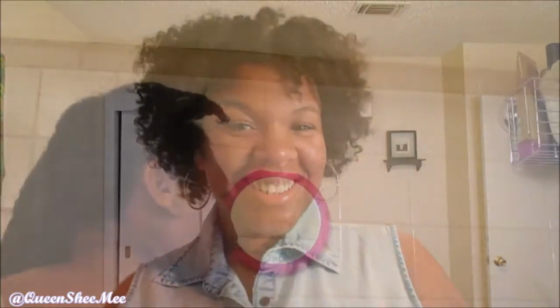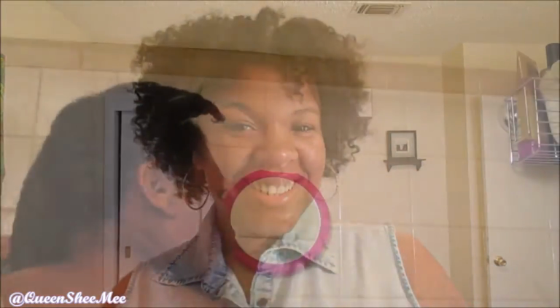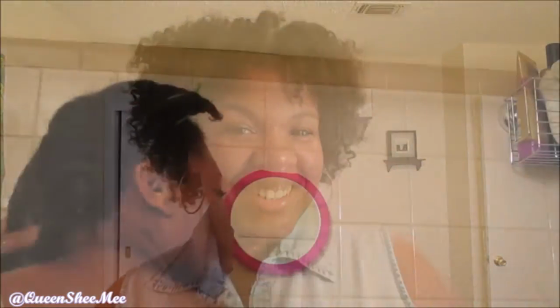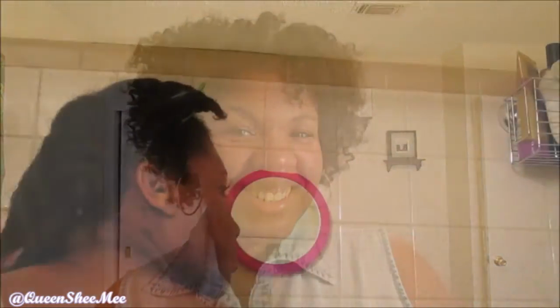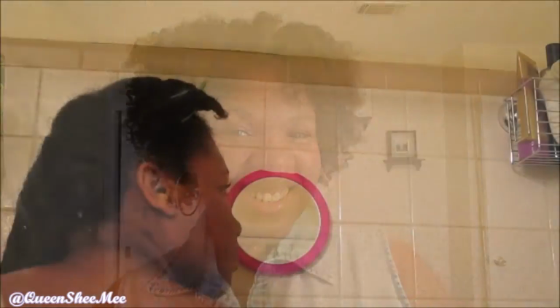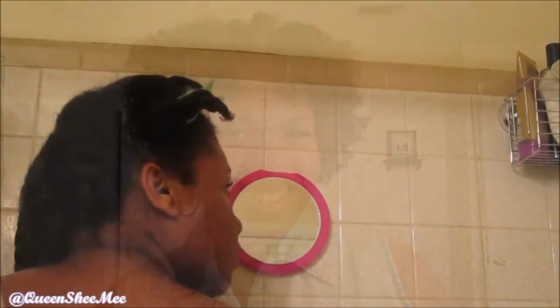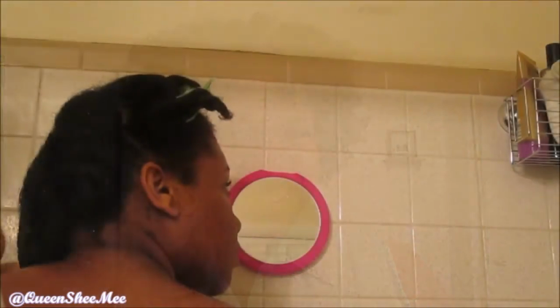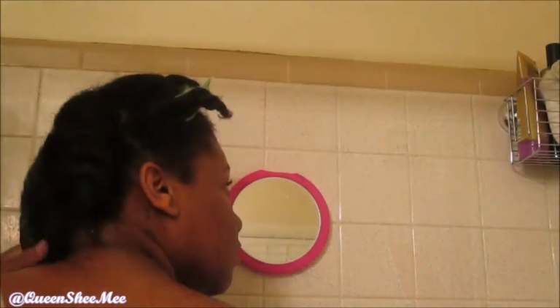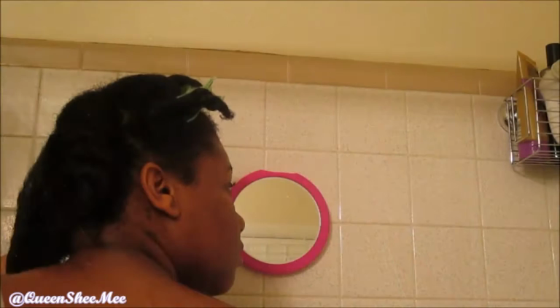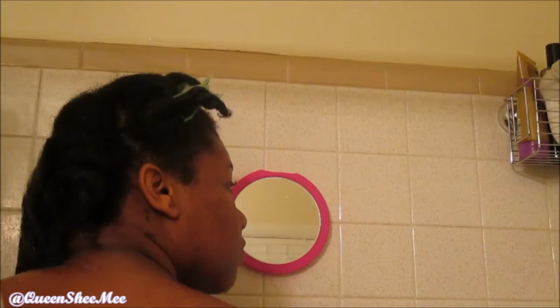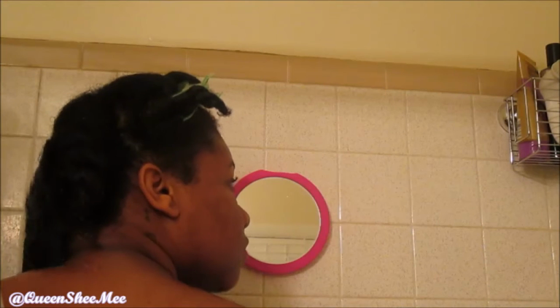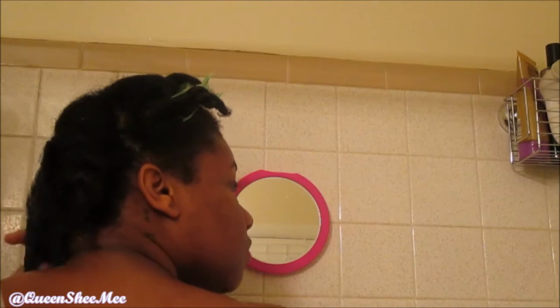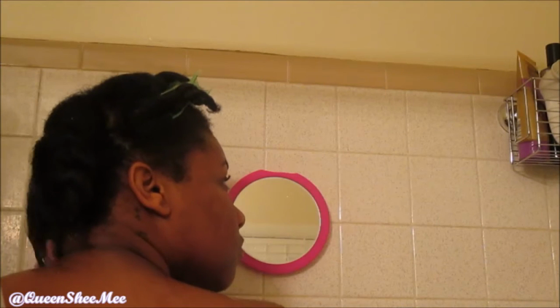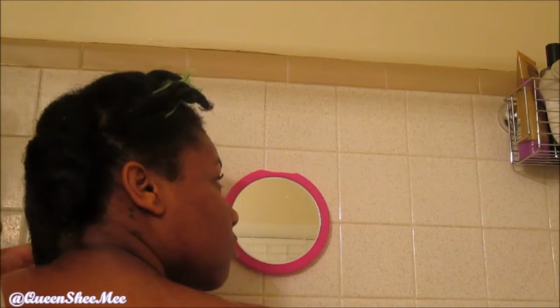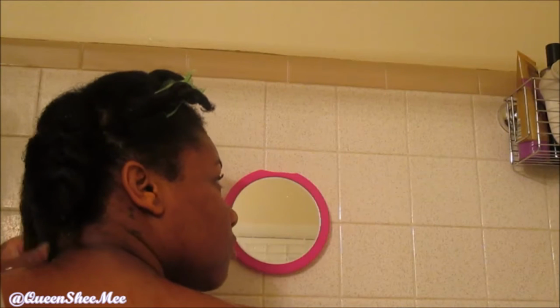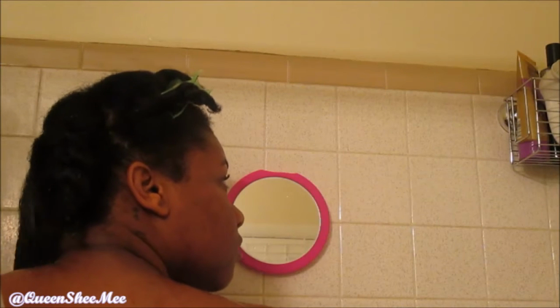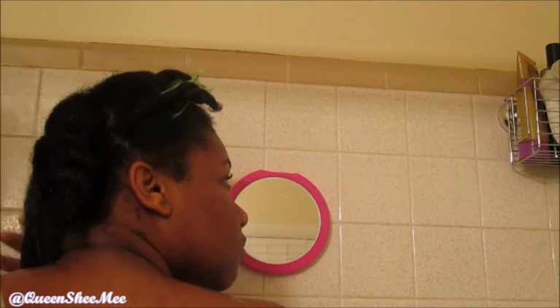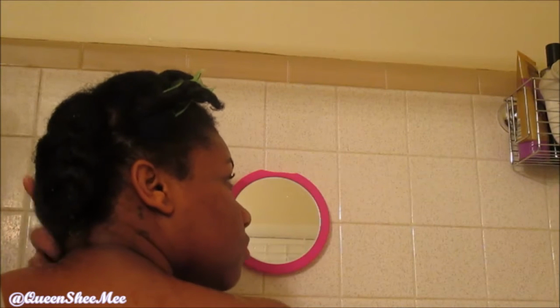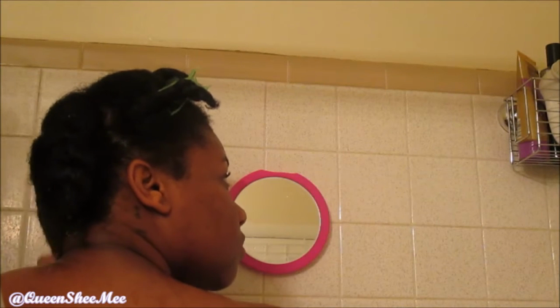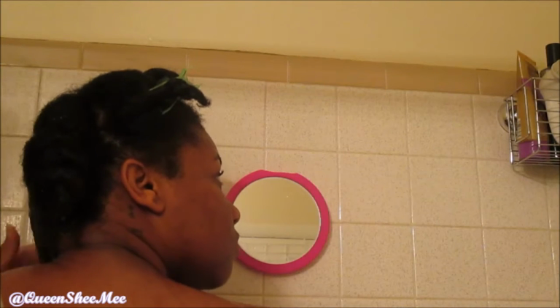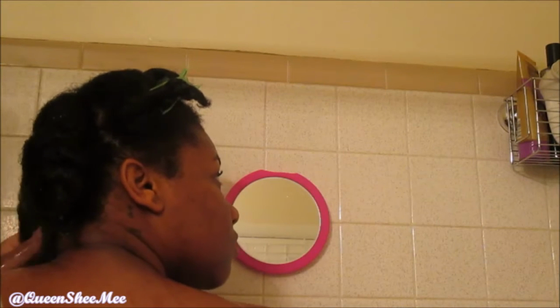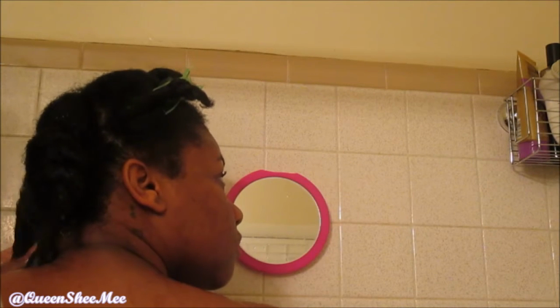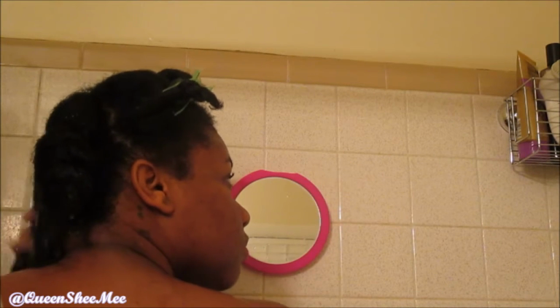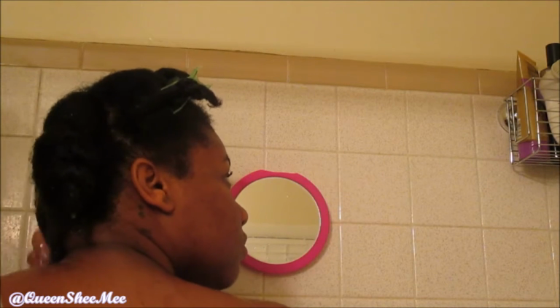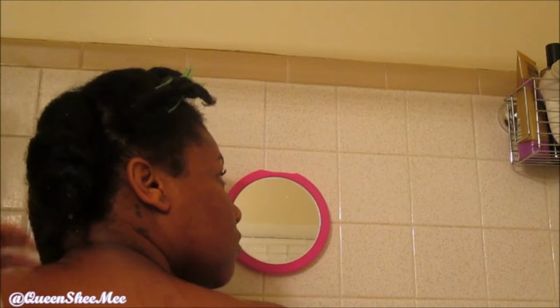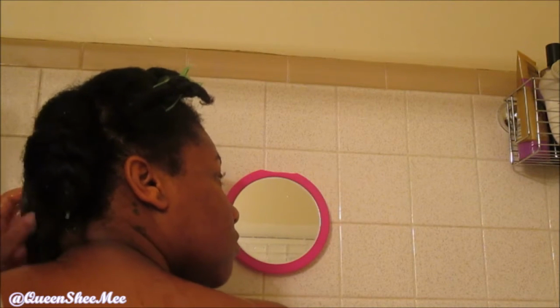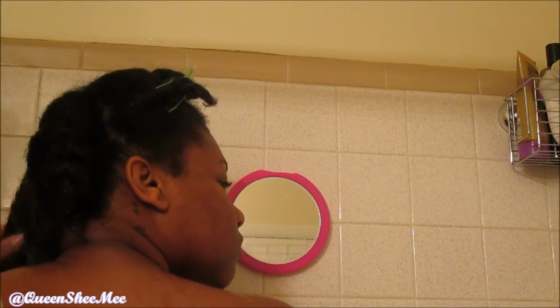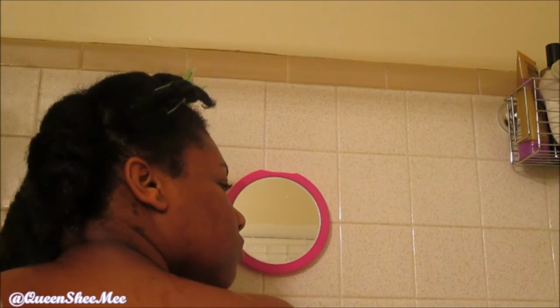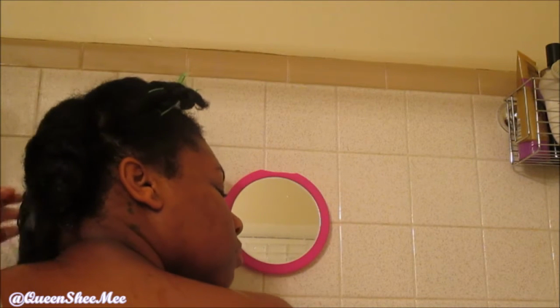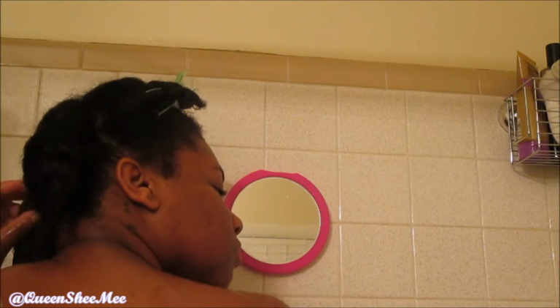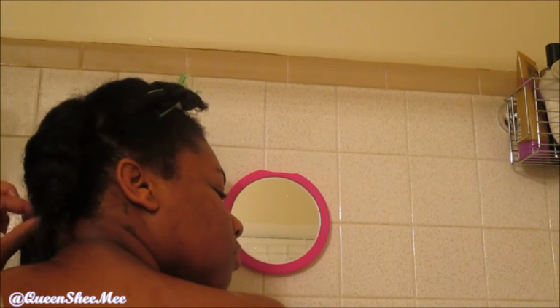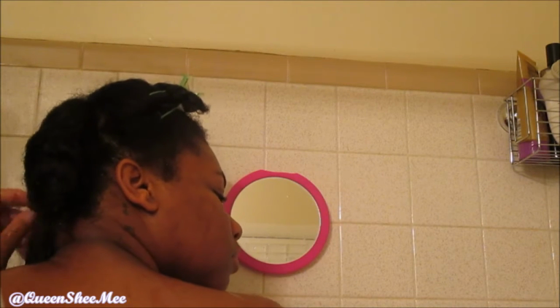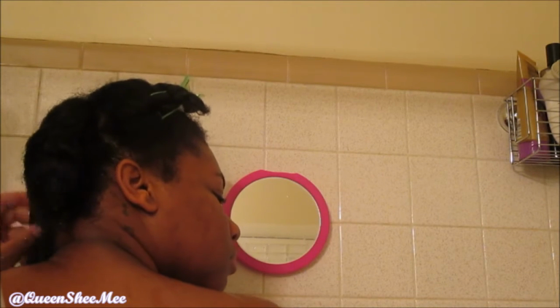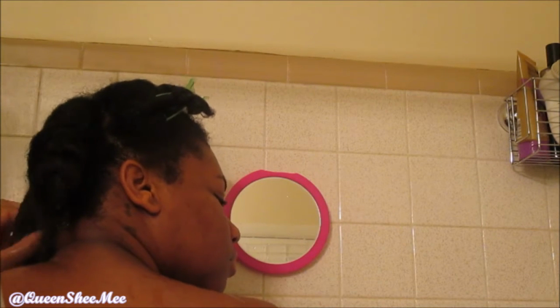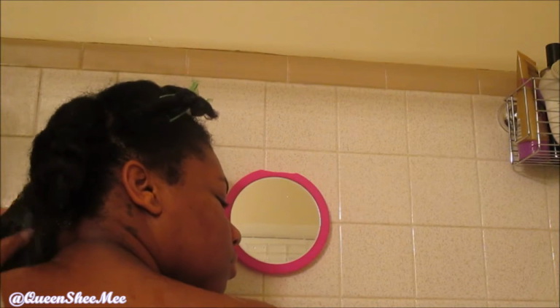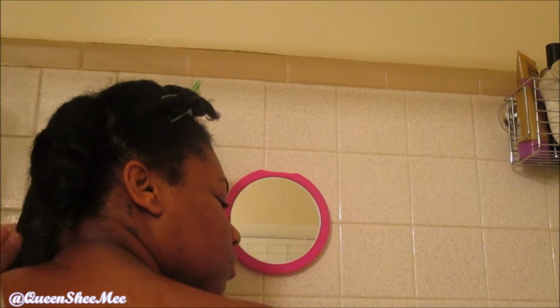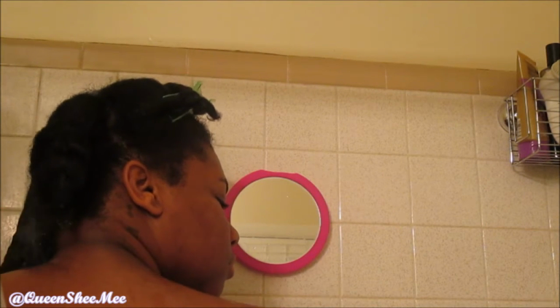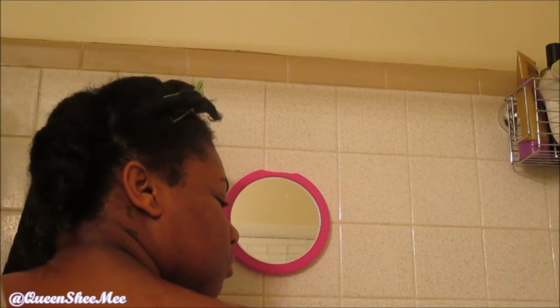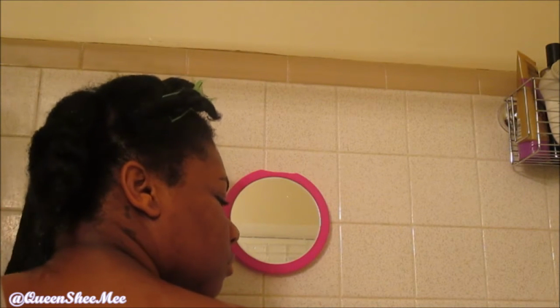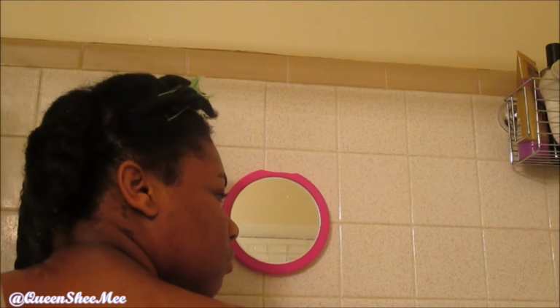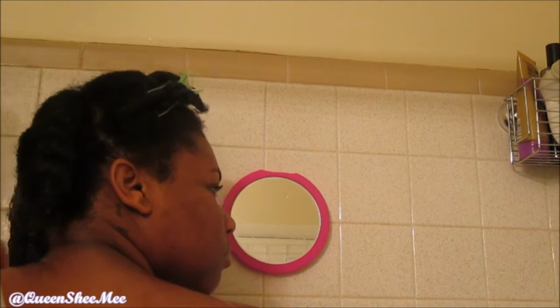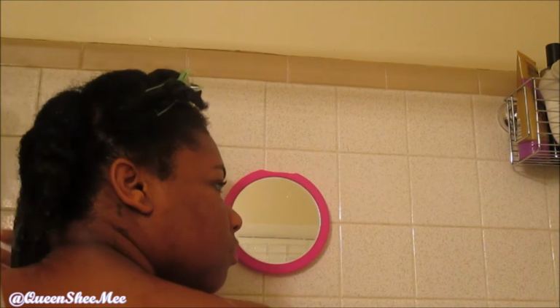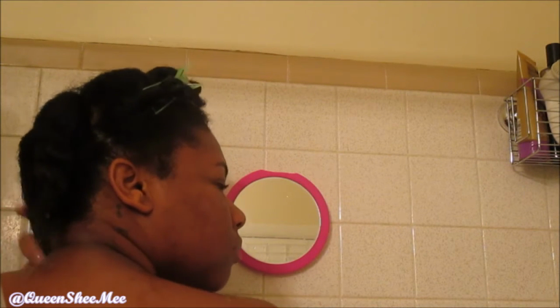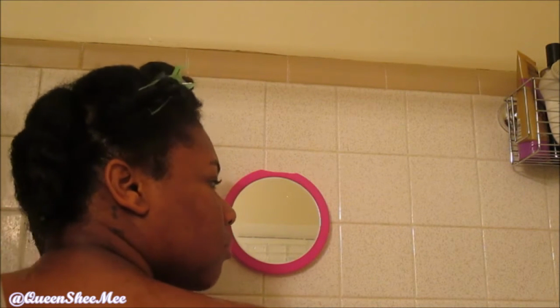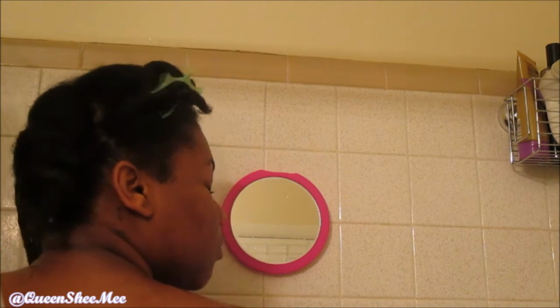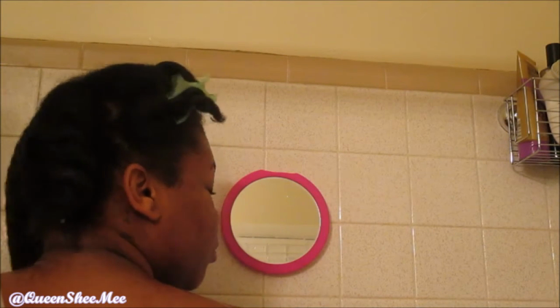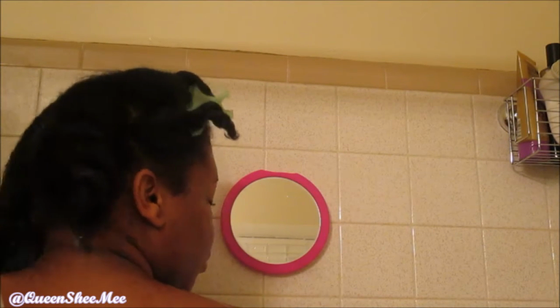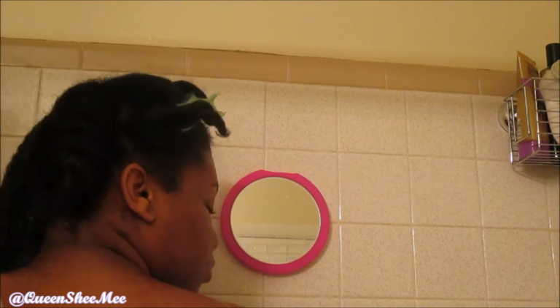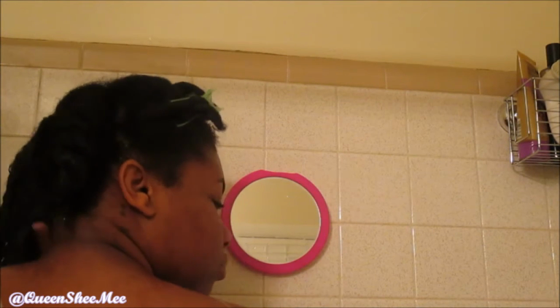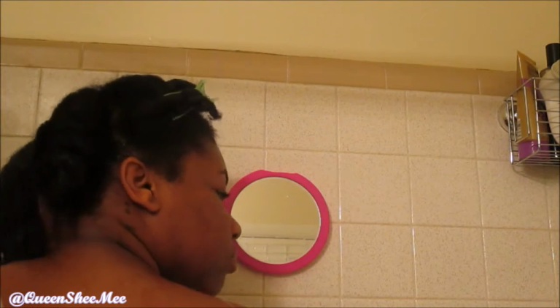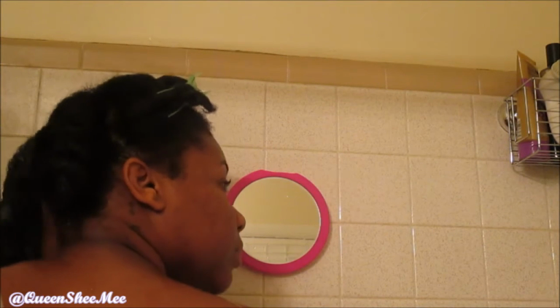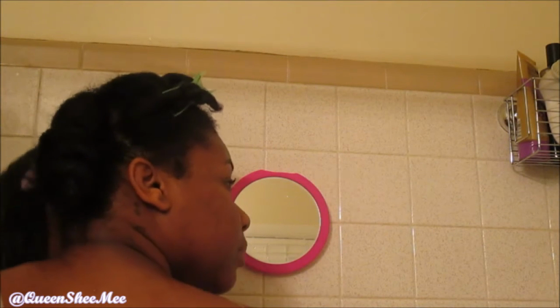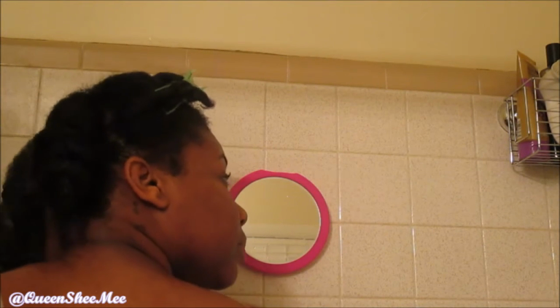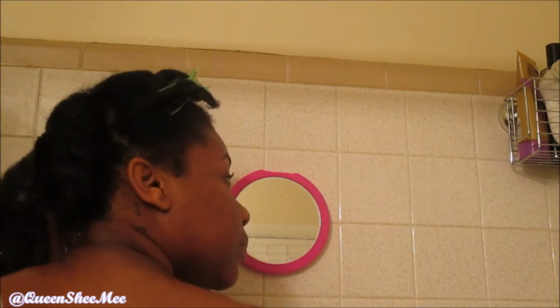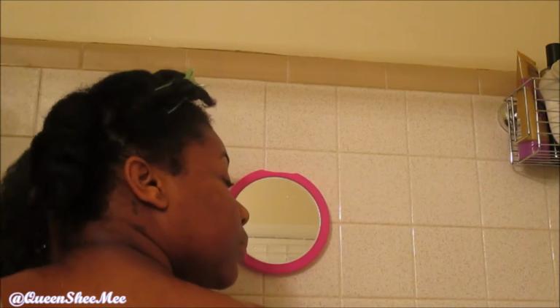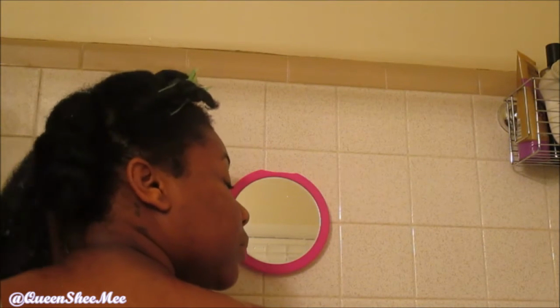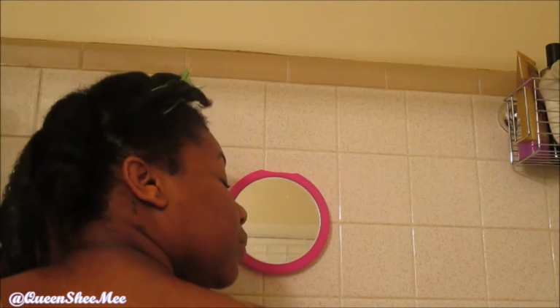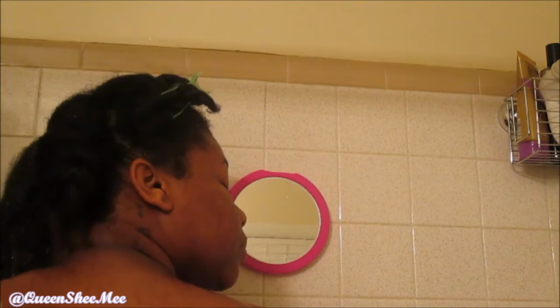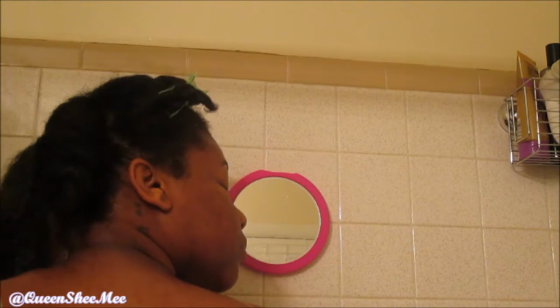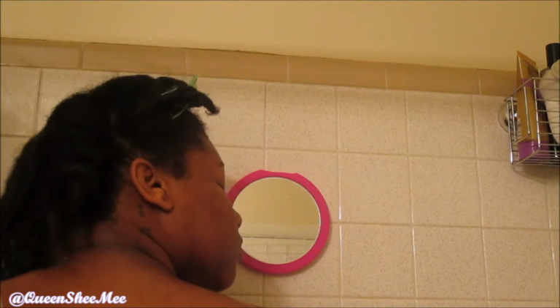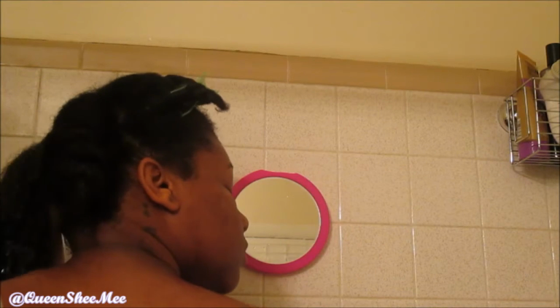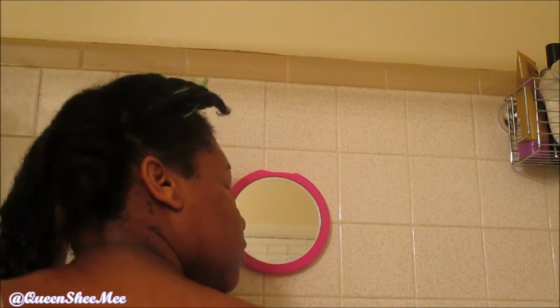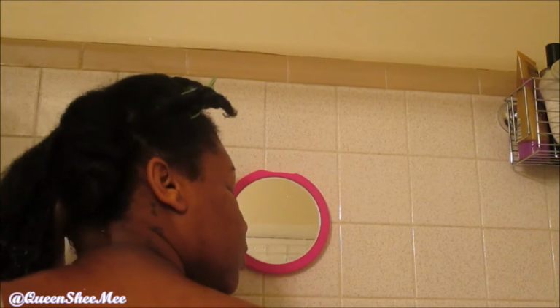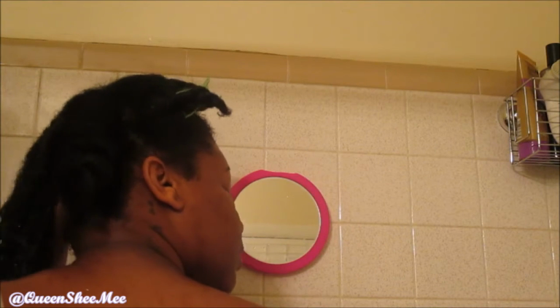You guys already know that I start off with a pre-poo and a hot oil treatment, and so right here I'm just rinsing out the product.